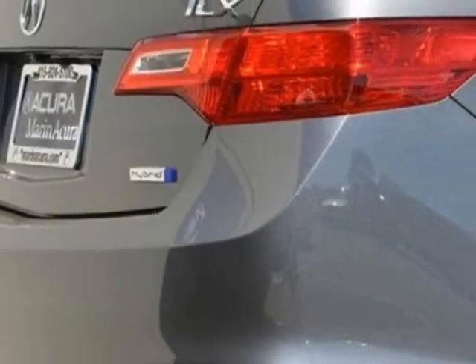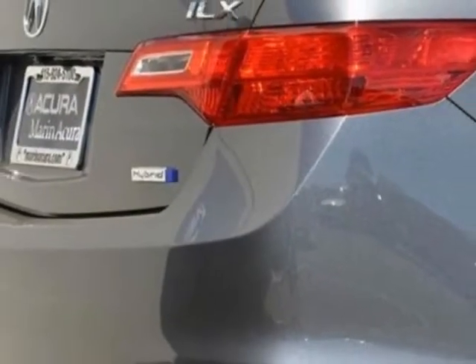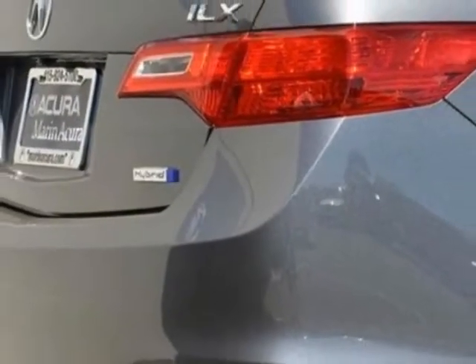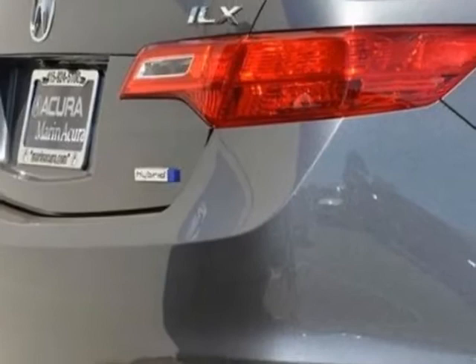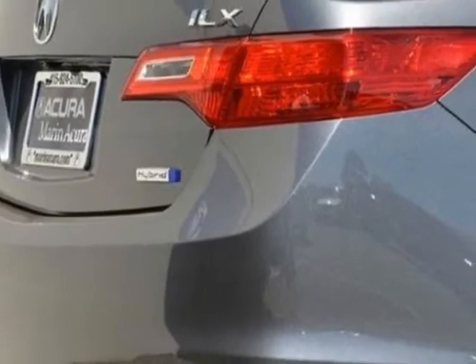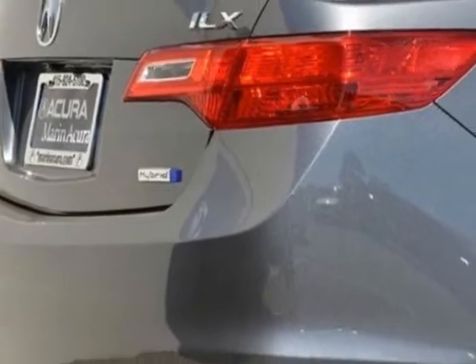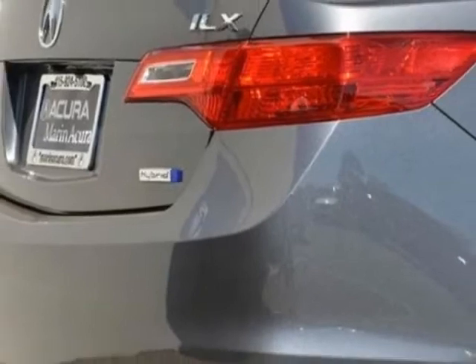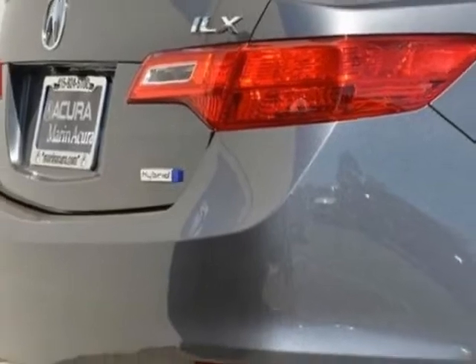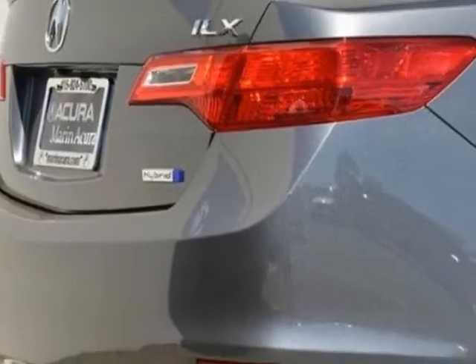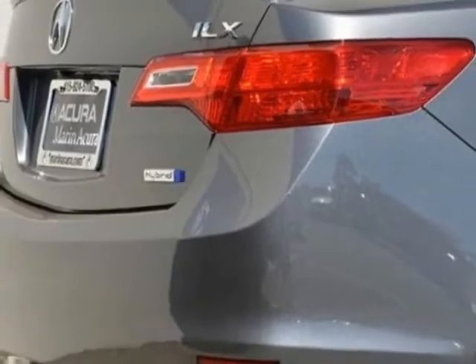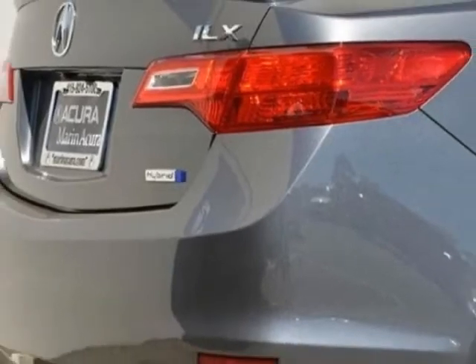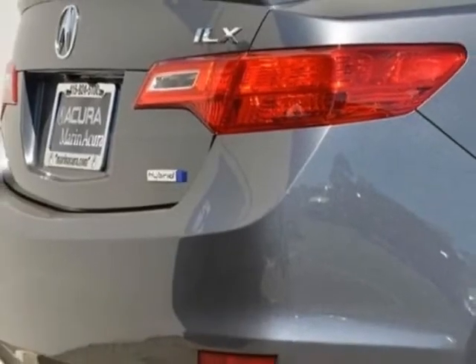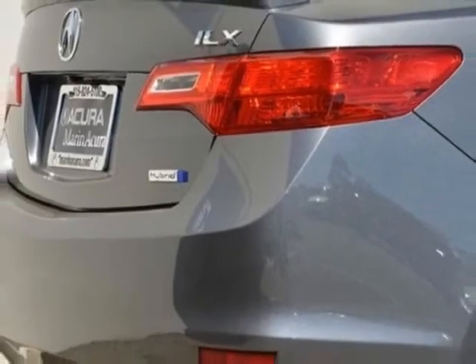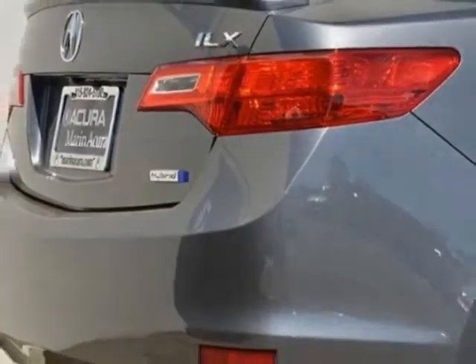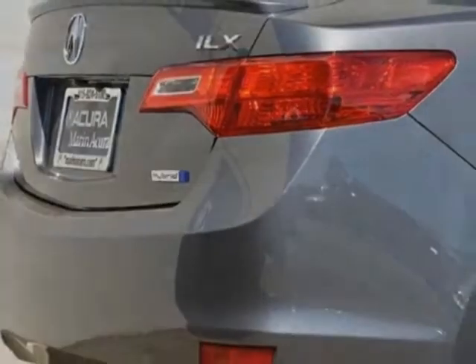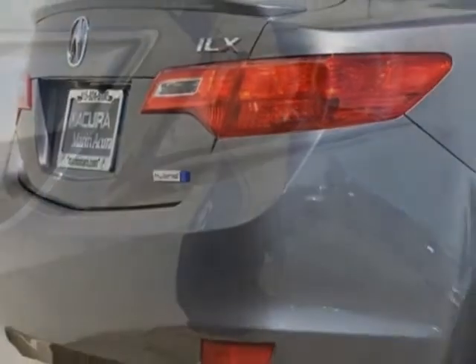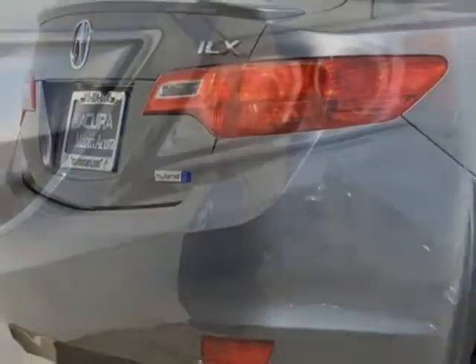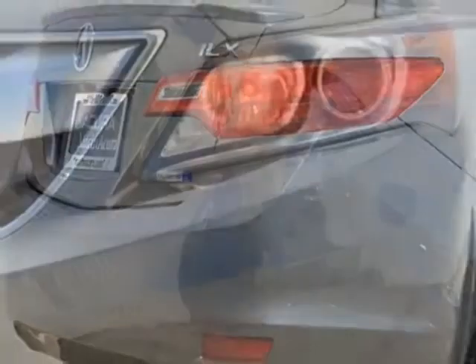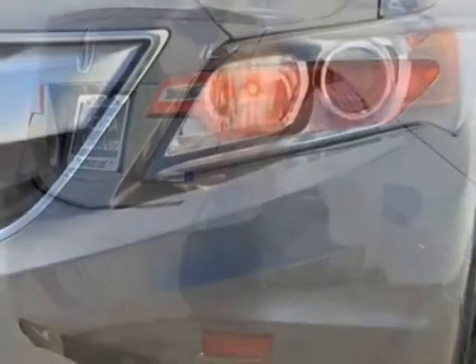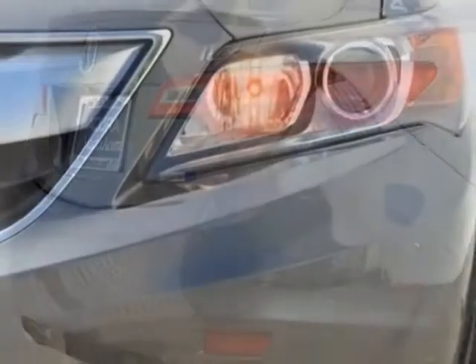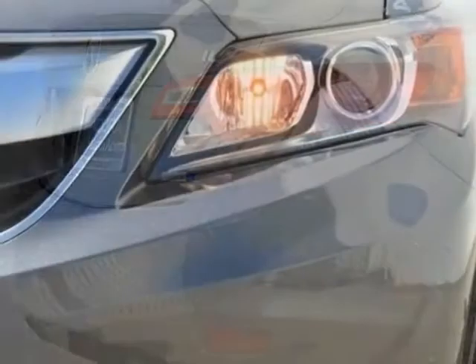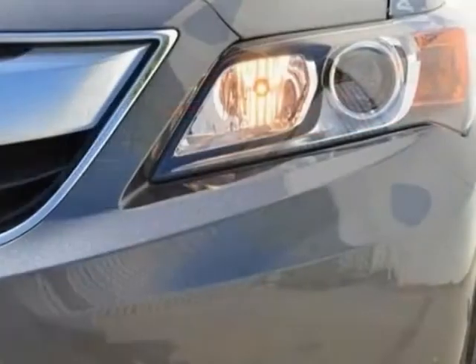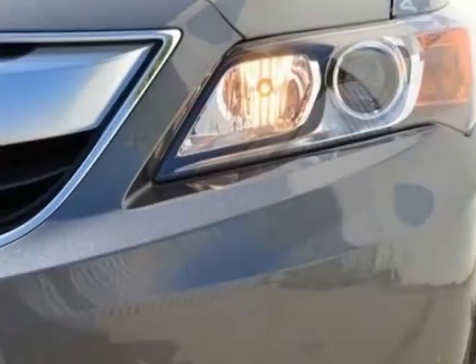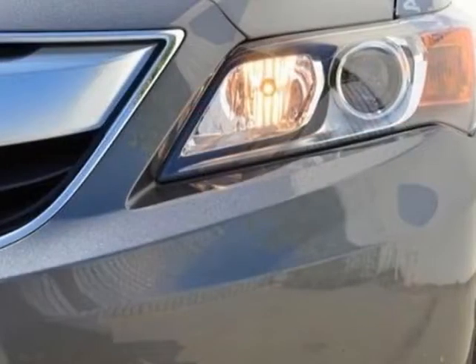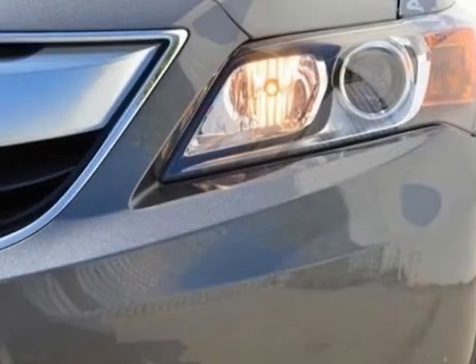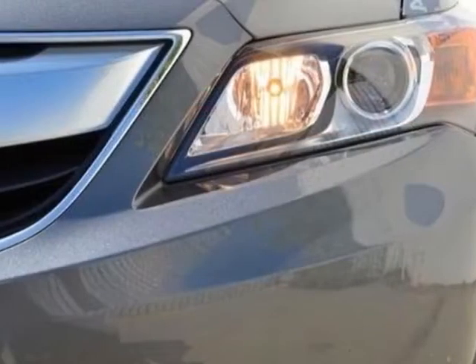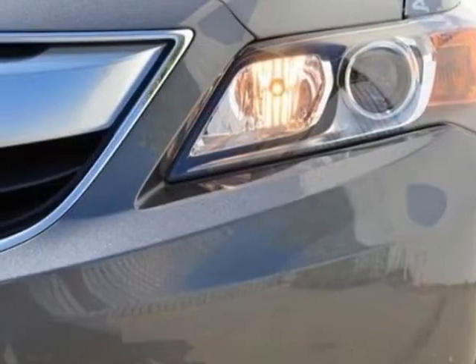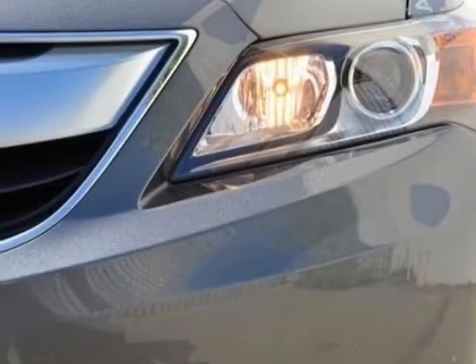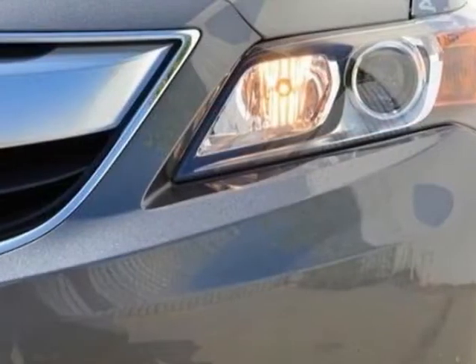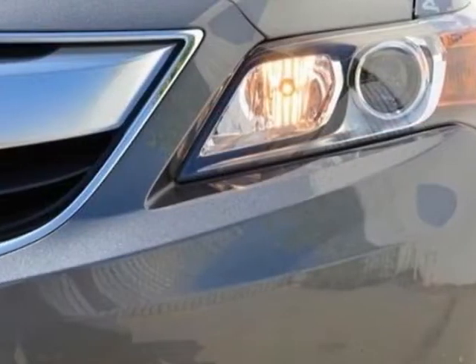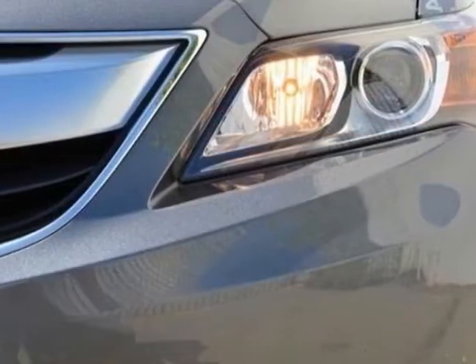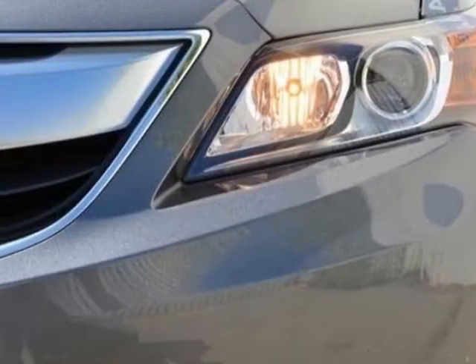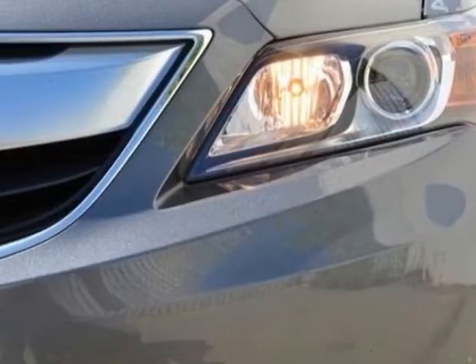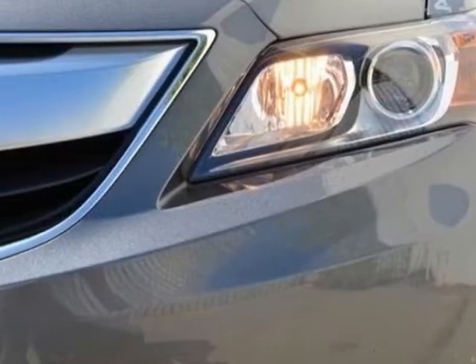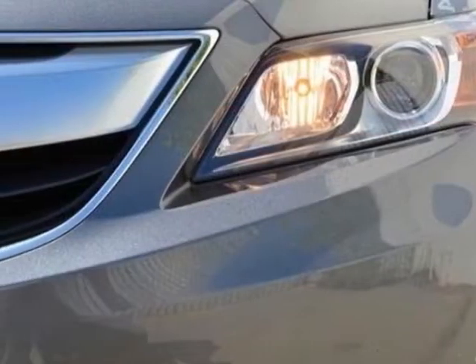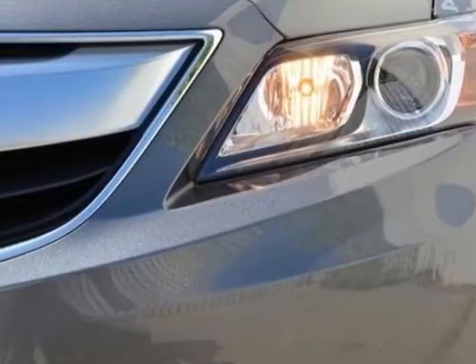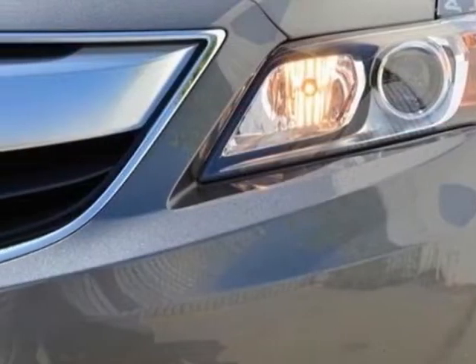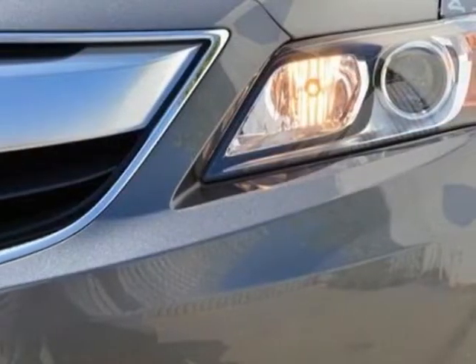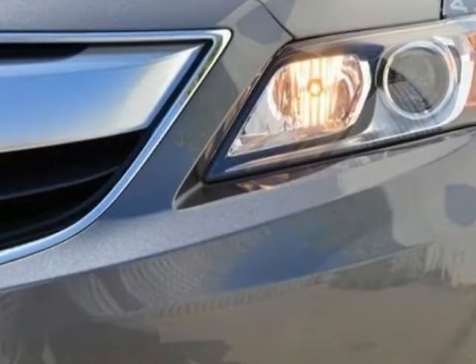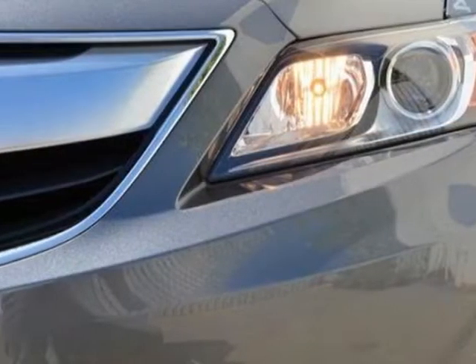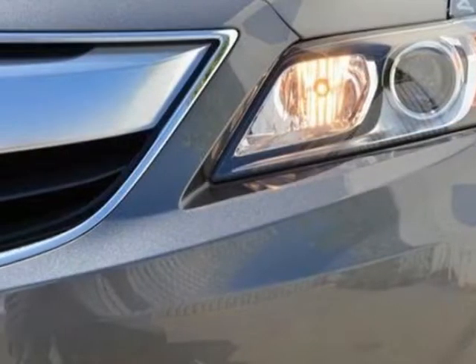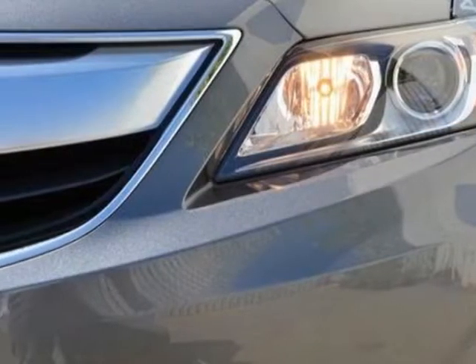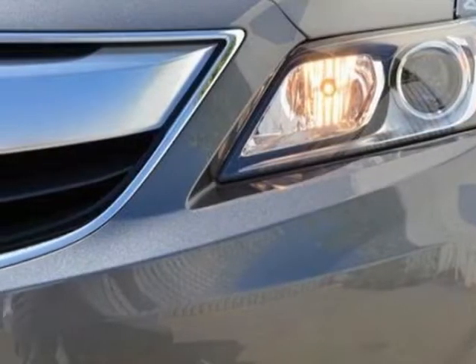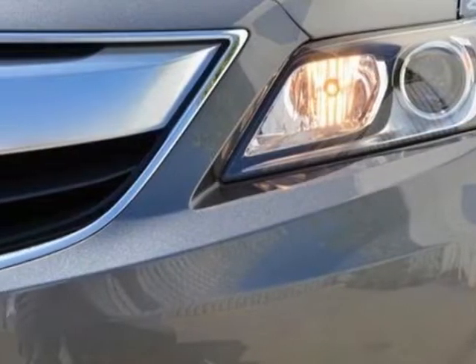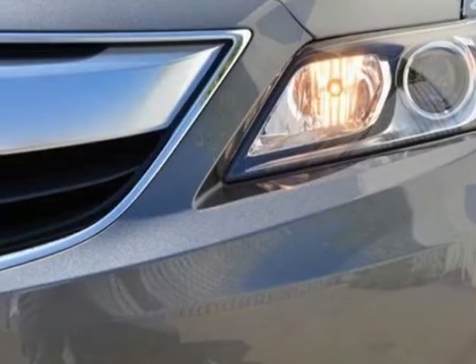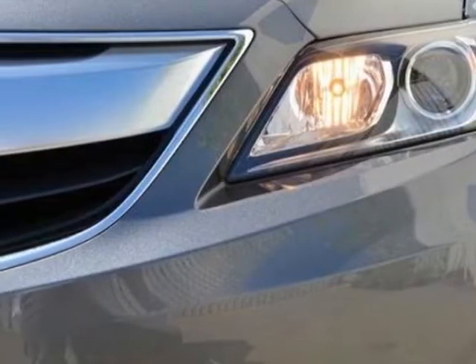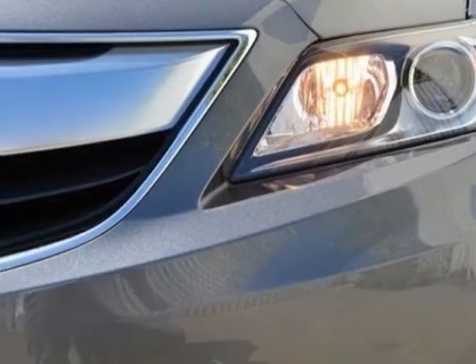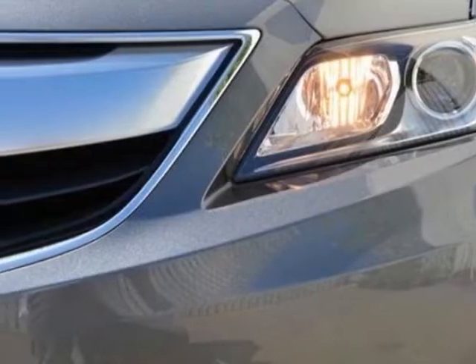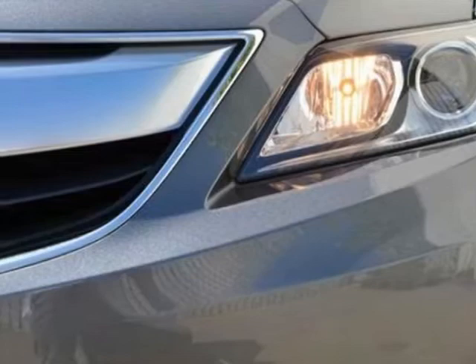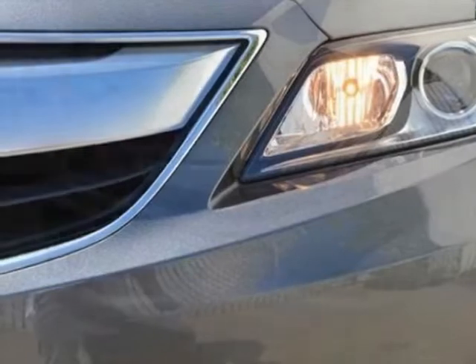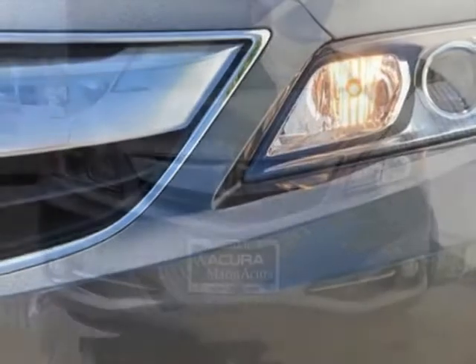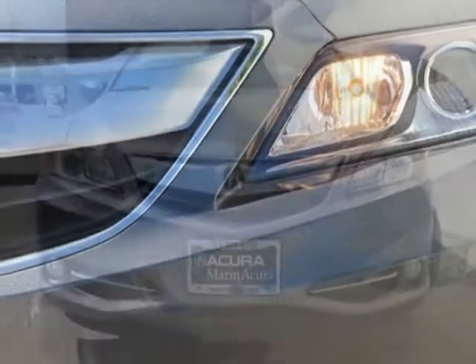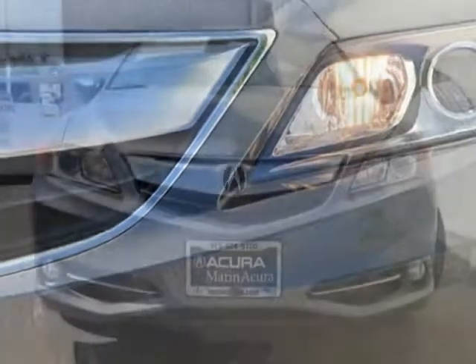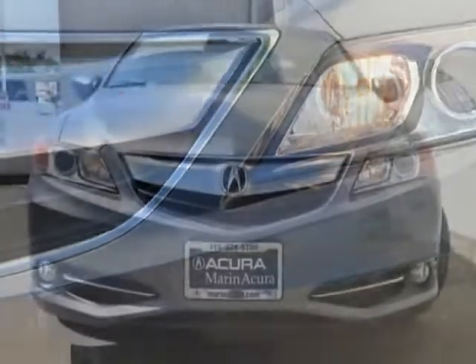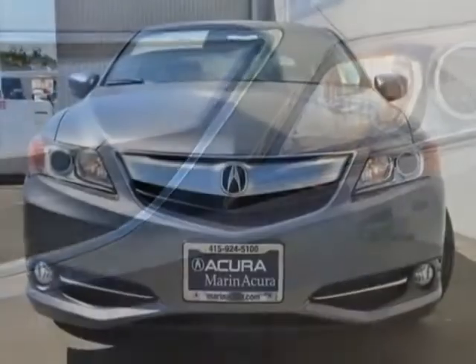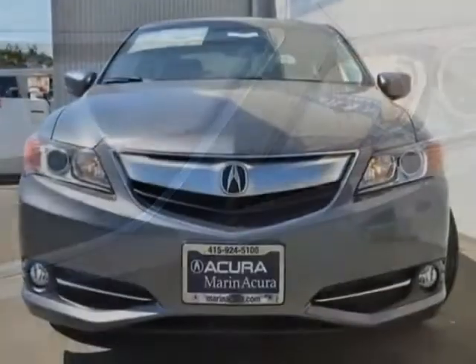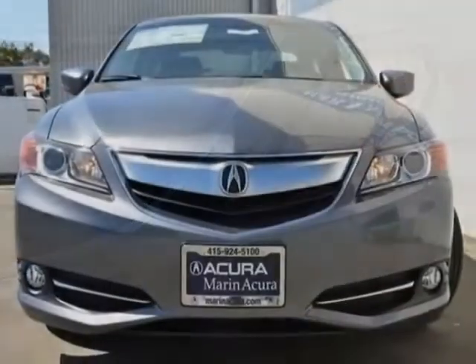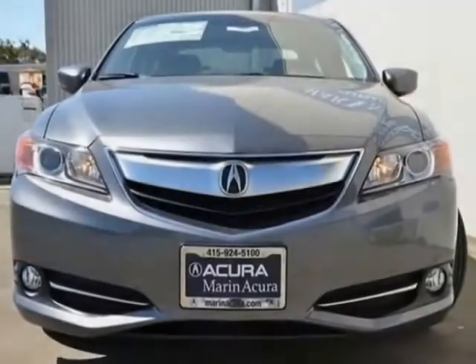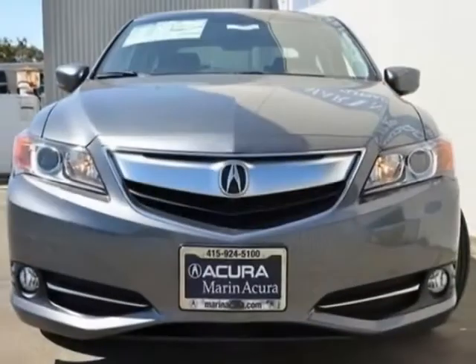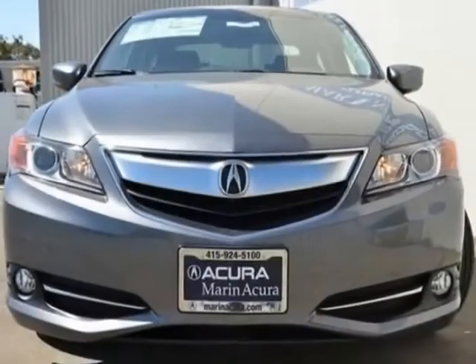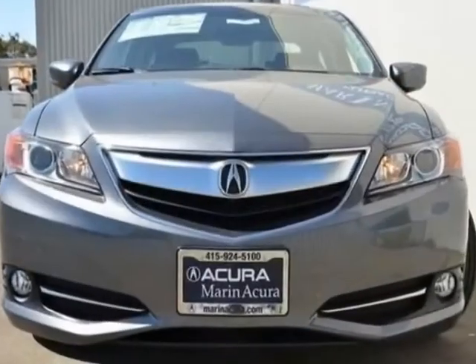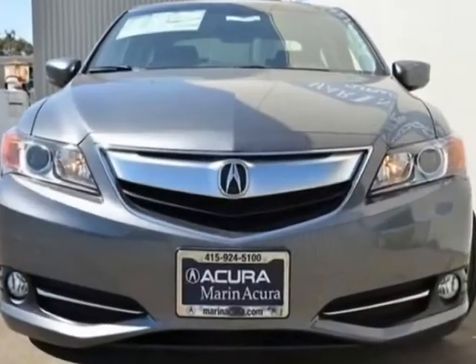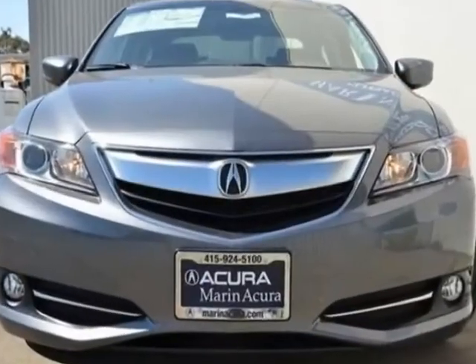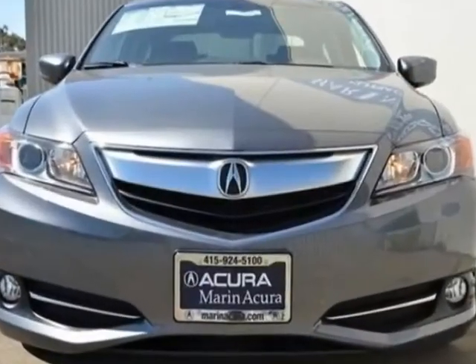This ILX boasts a 1.5 liter inline-four engine and has a CVT transmission.